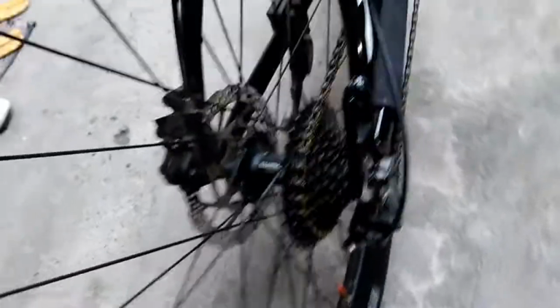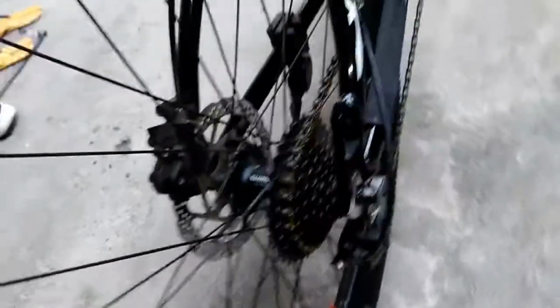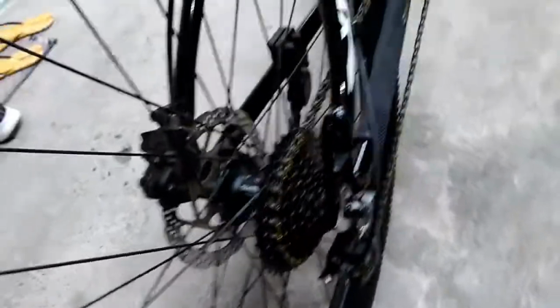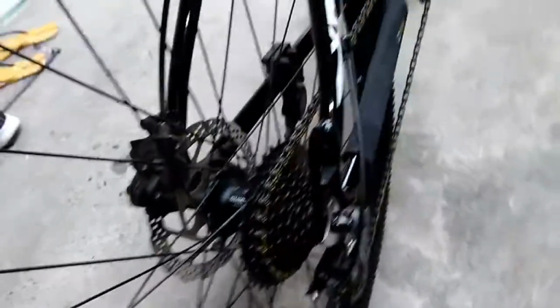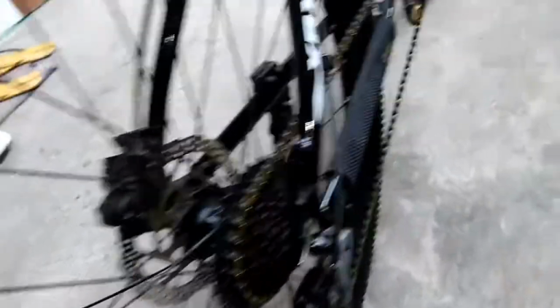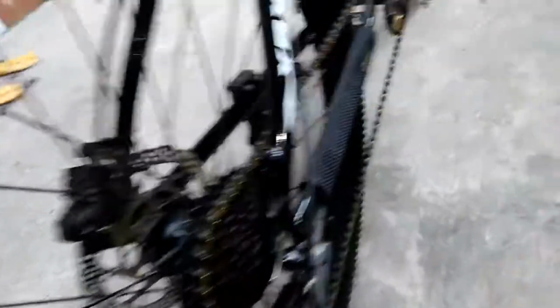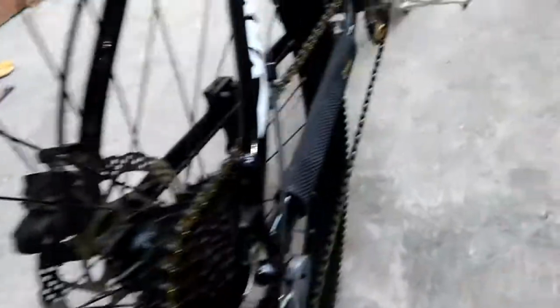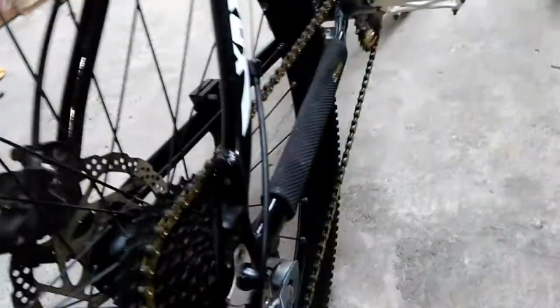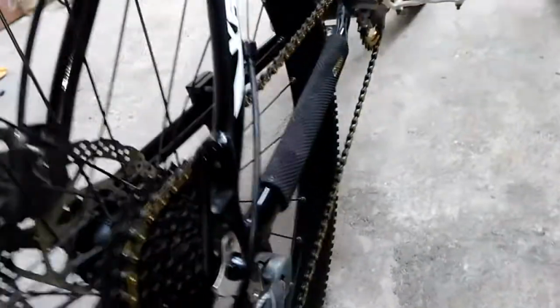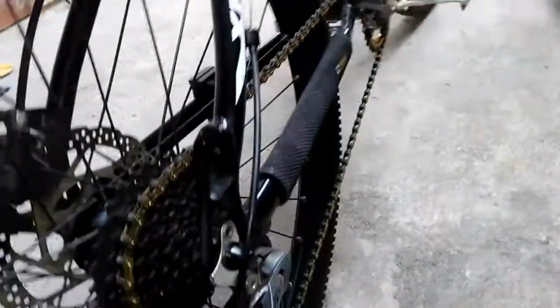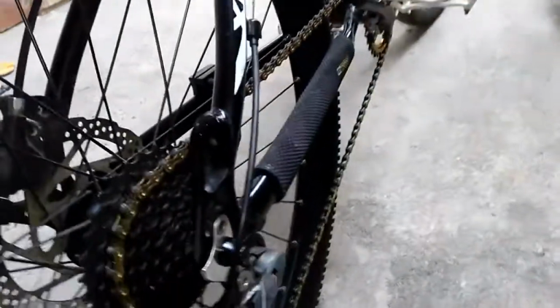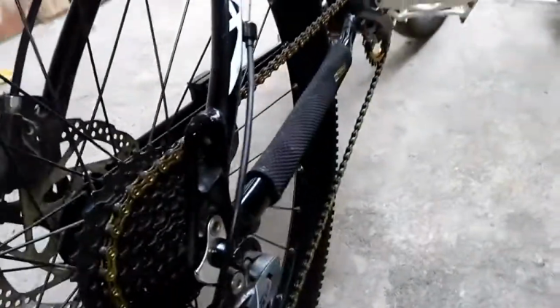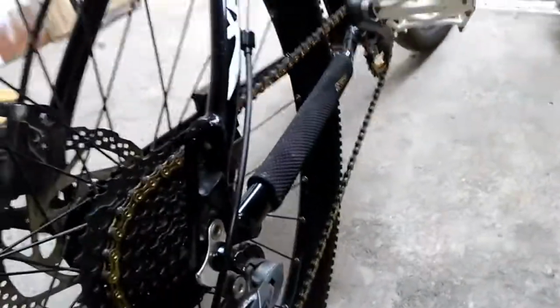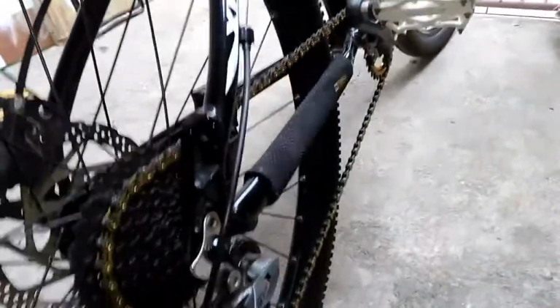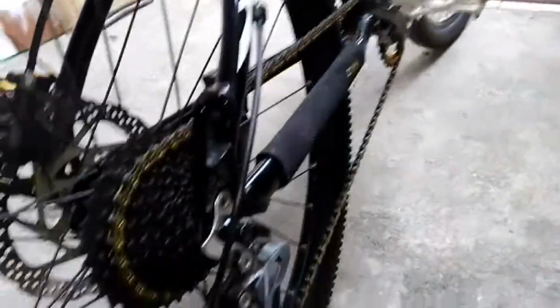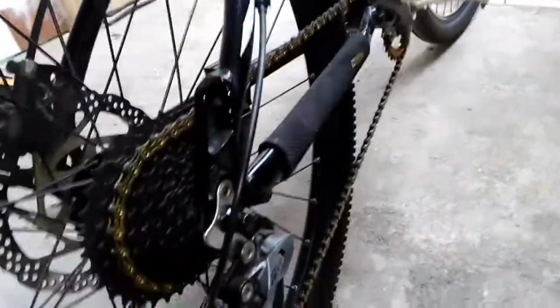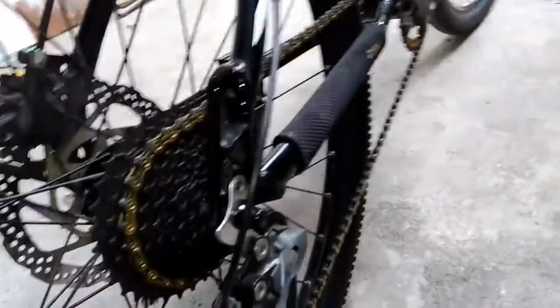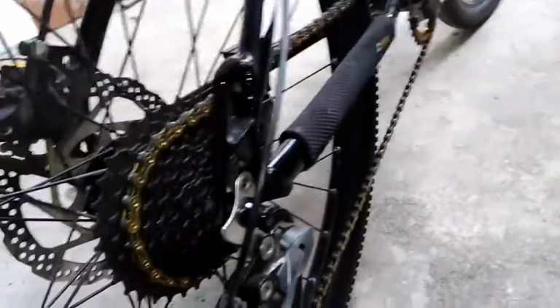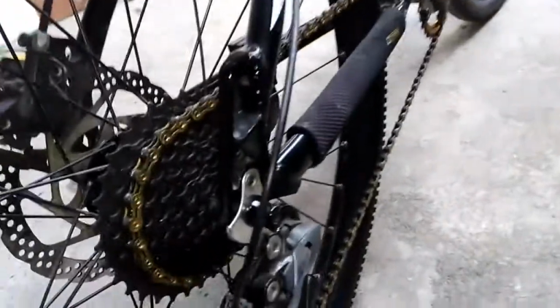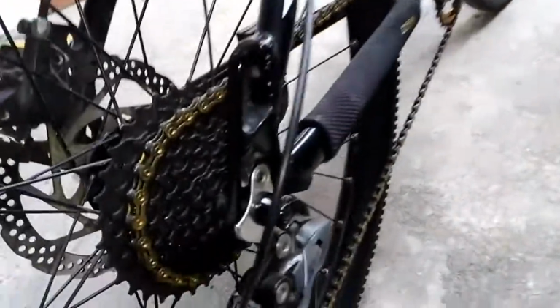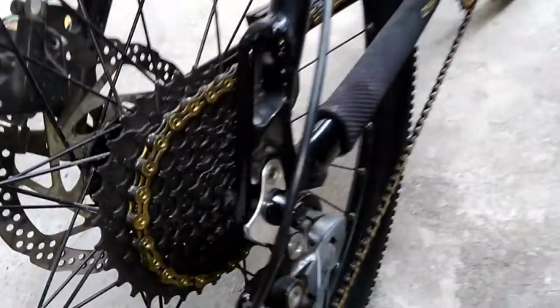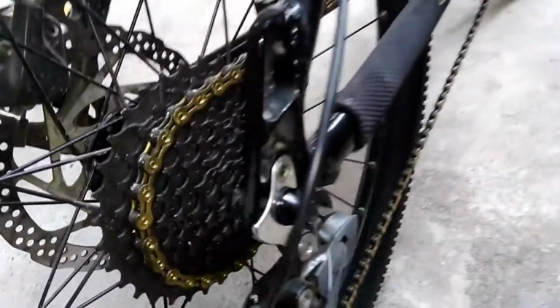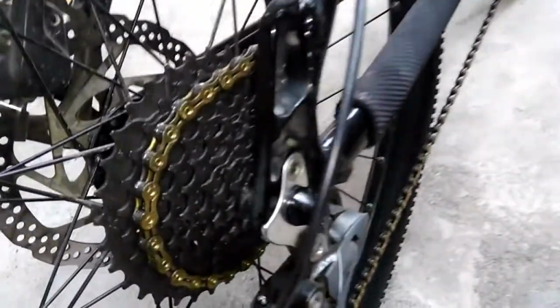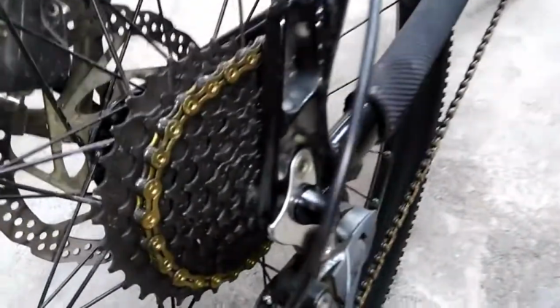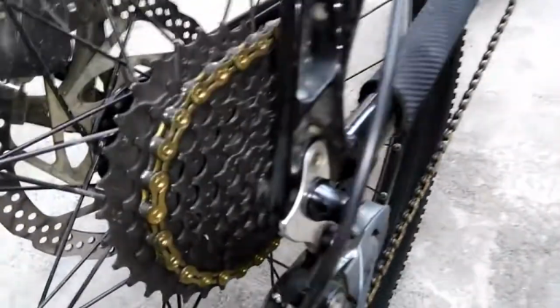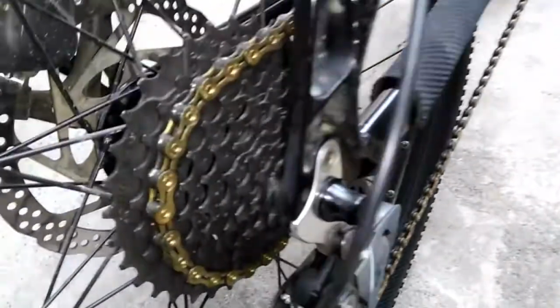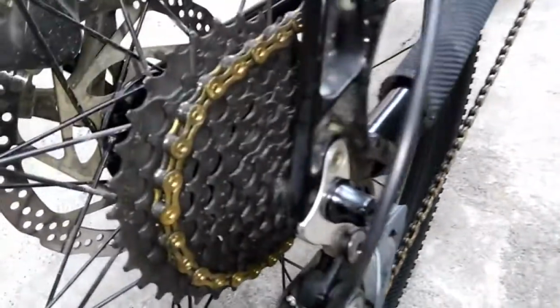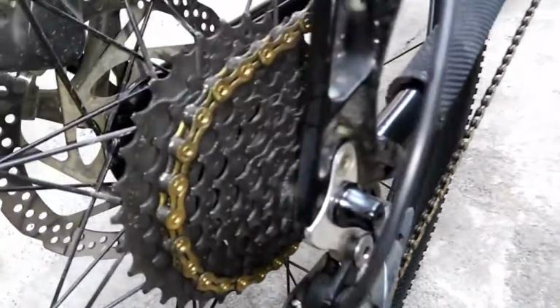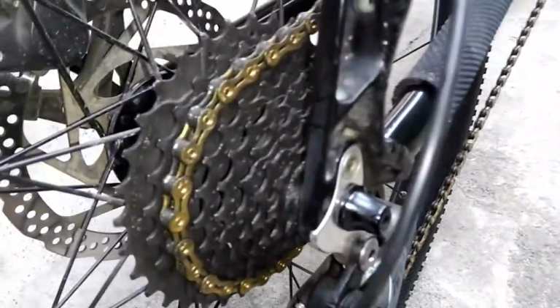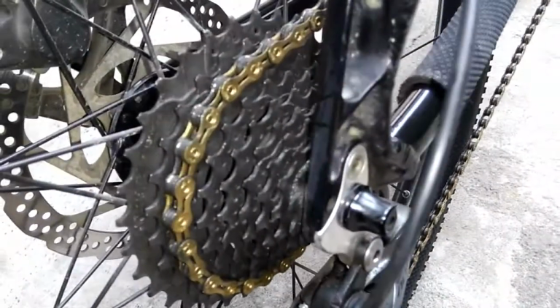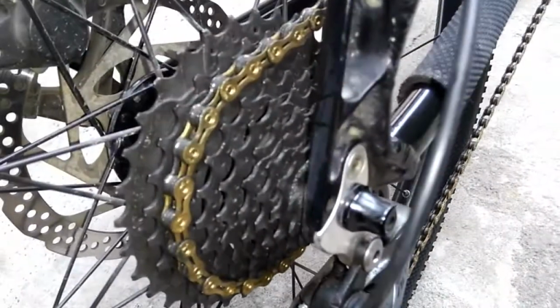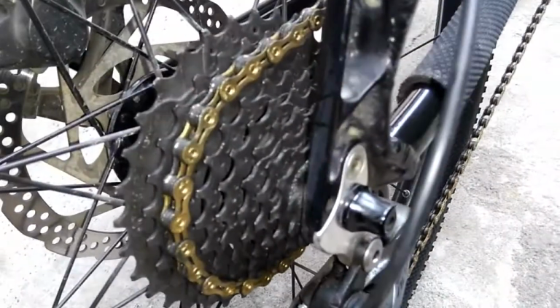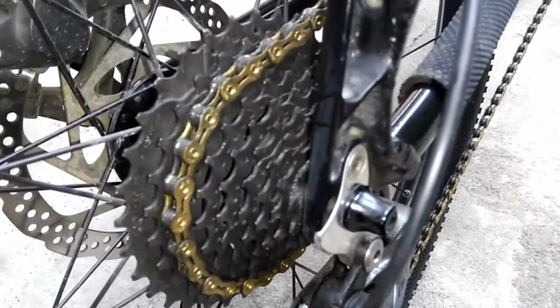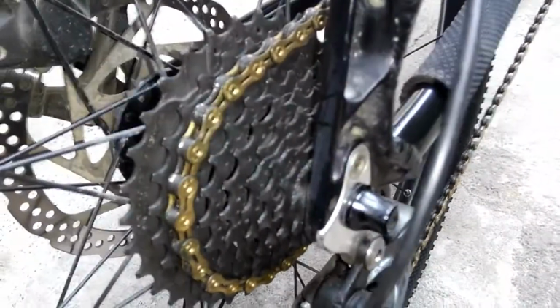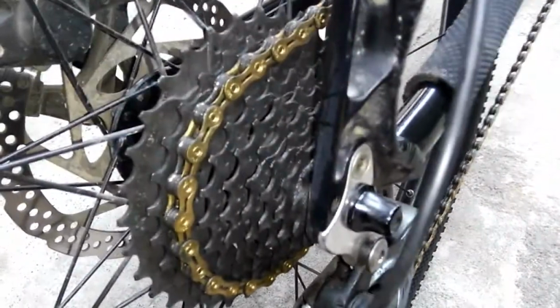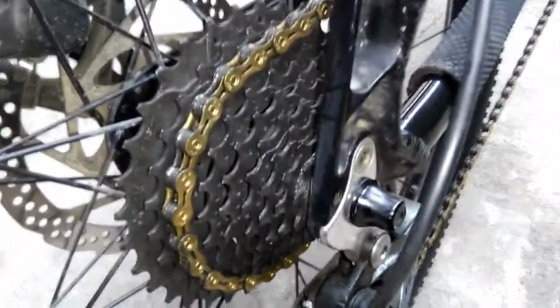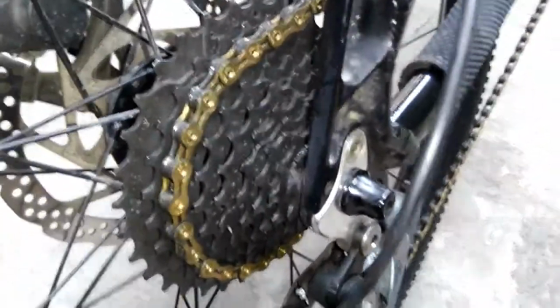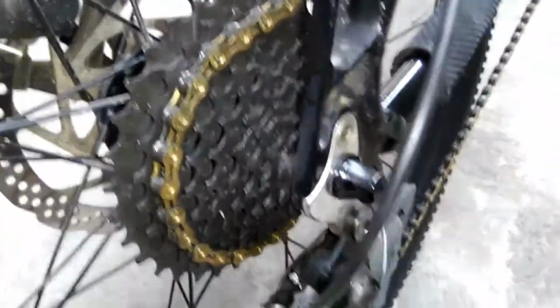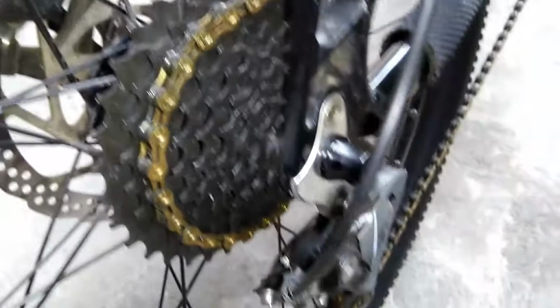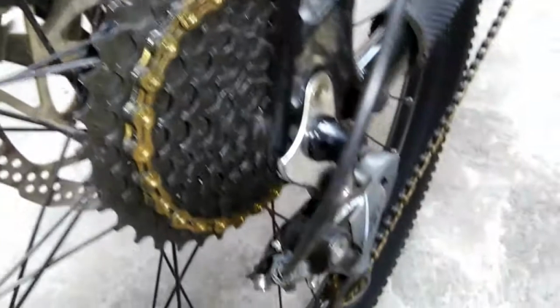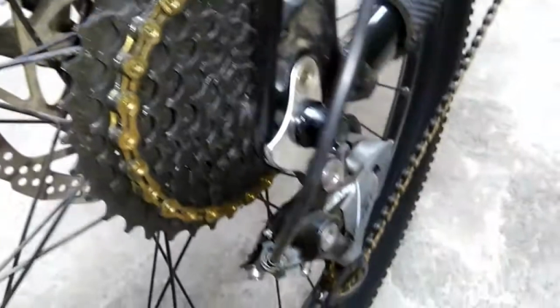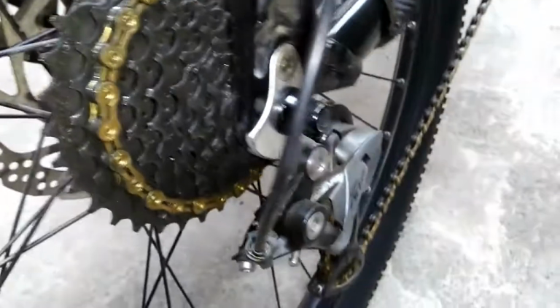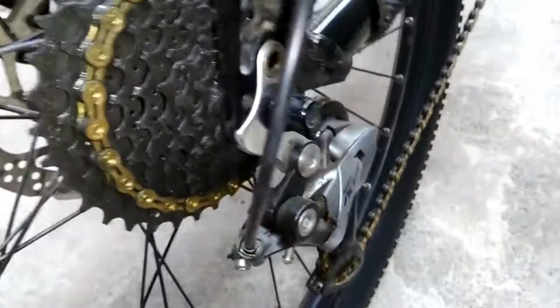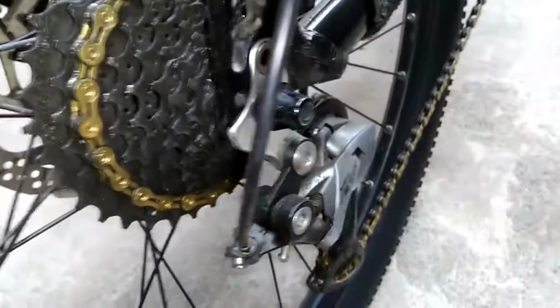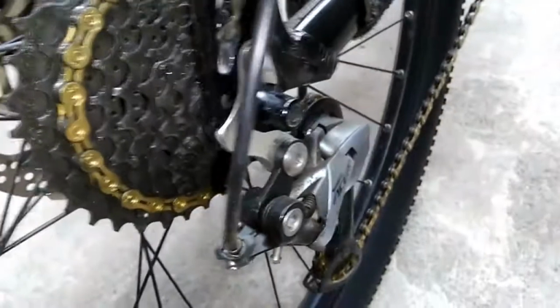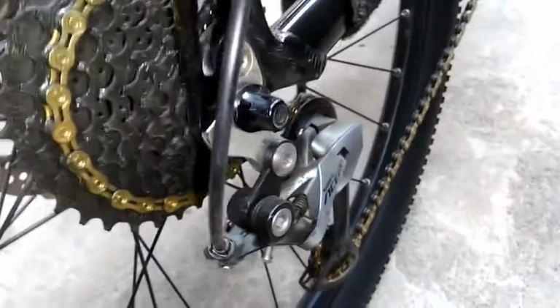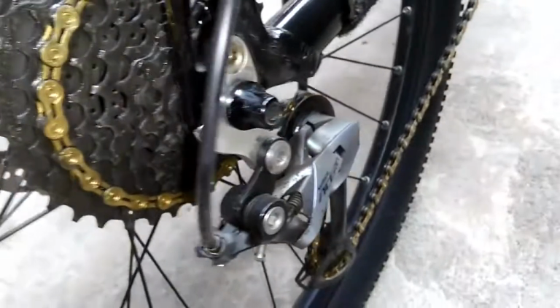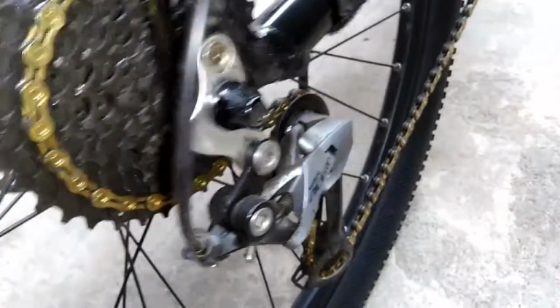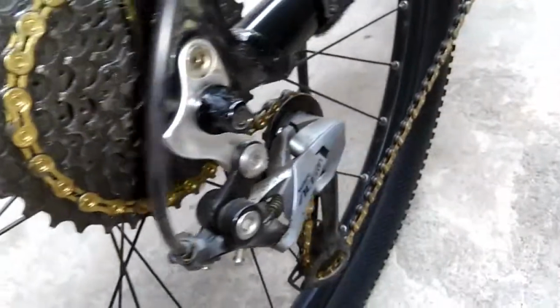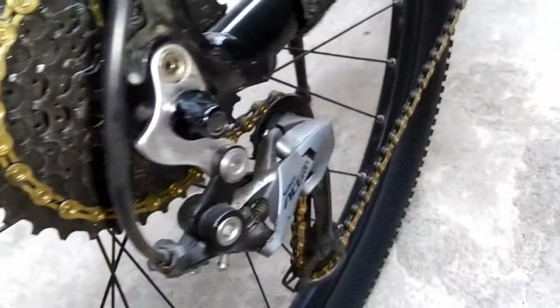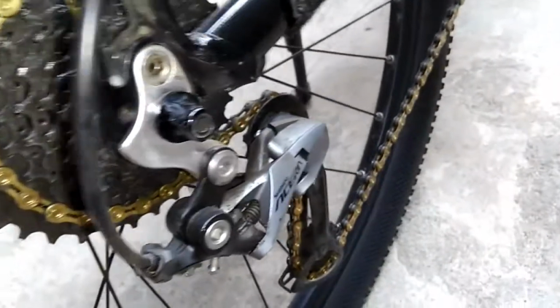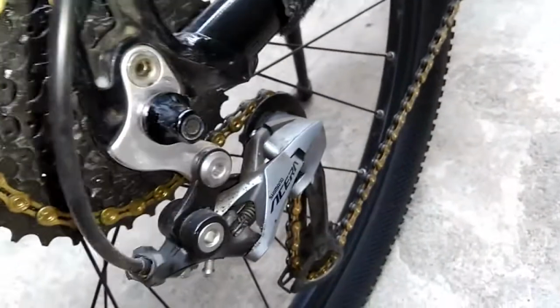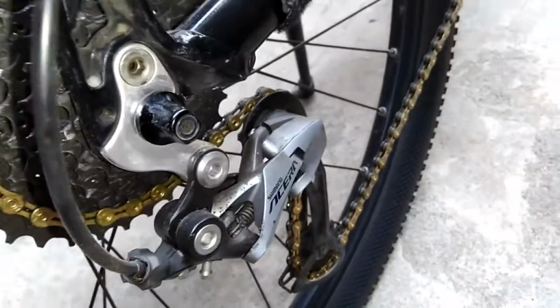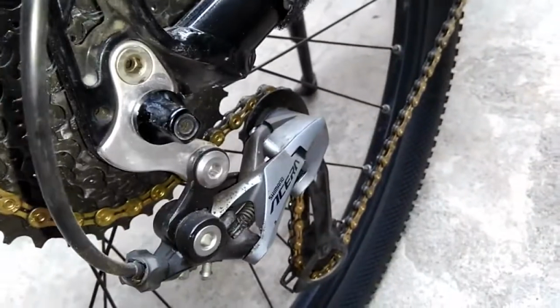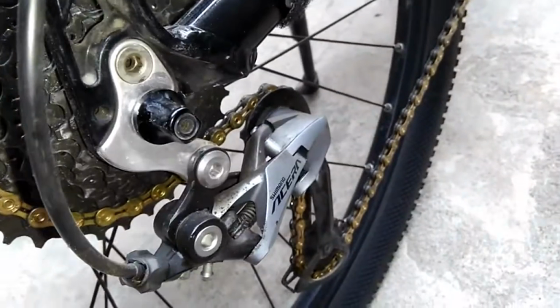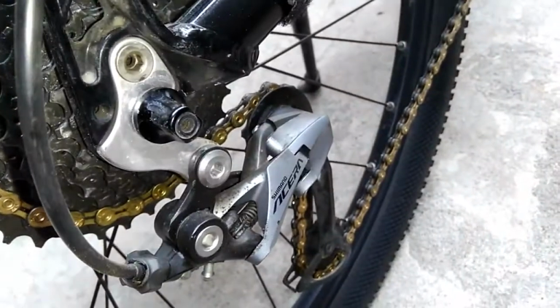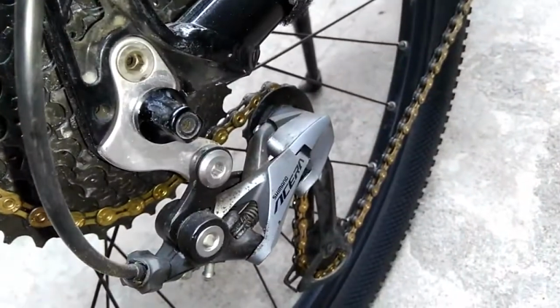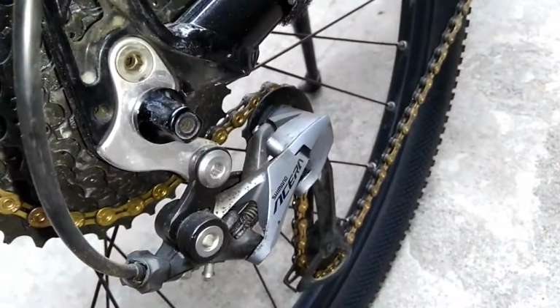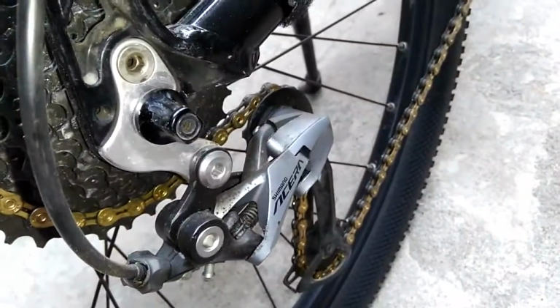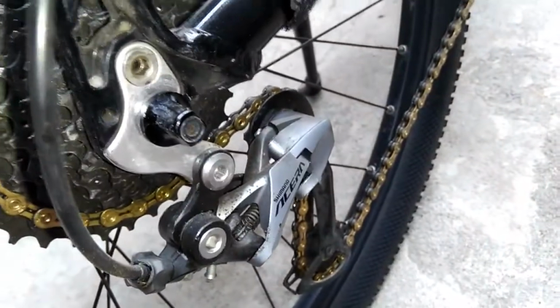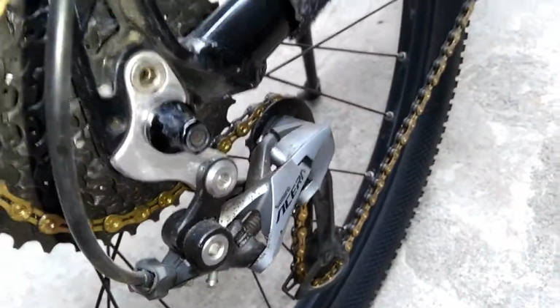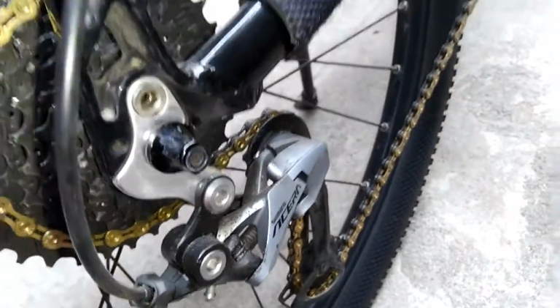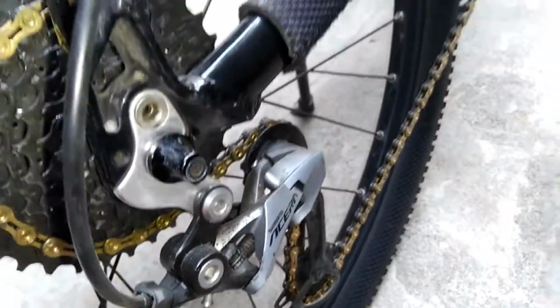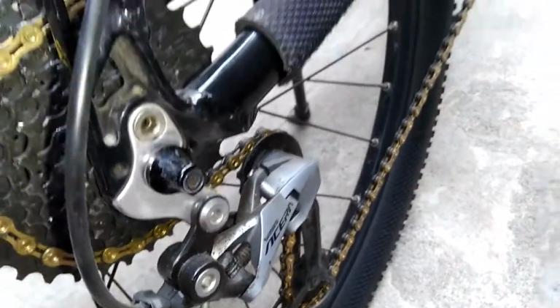This is the drivetrain. As you can see, it consists of a cassette — a 9-speed cassette — the chain, the hanger, and the derailleur.